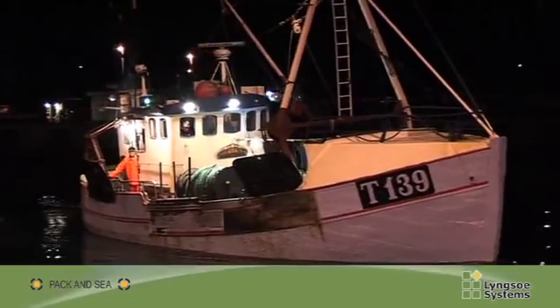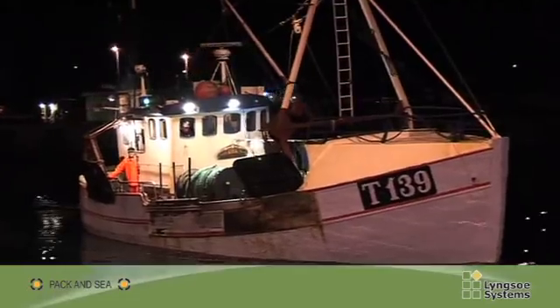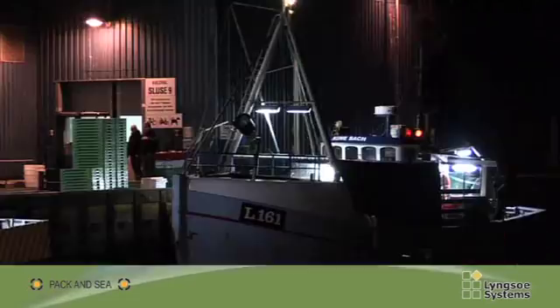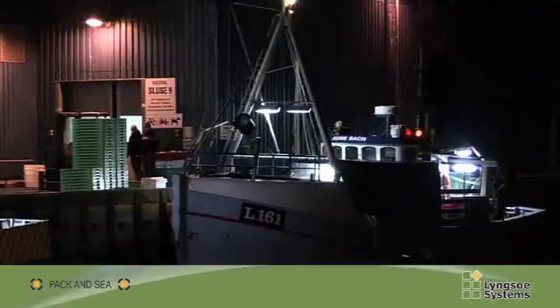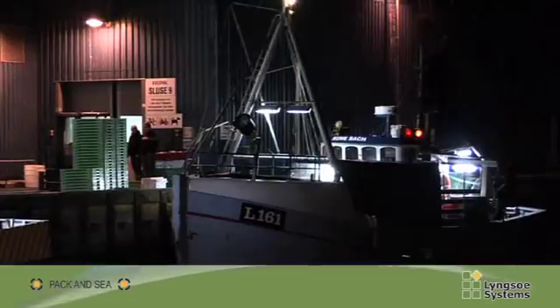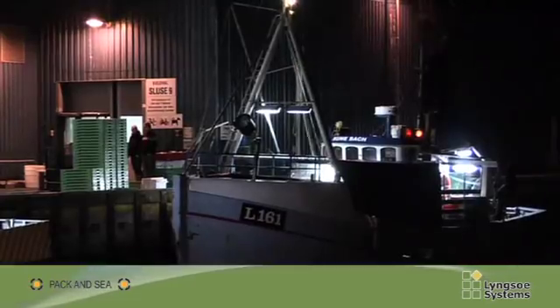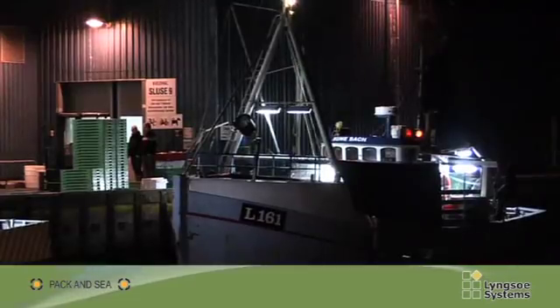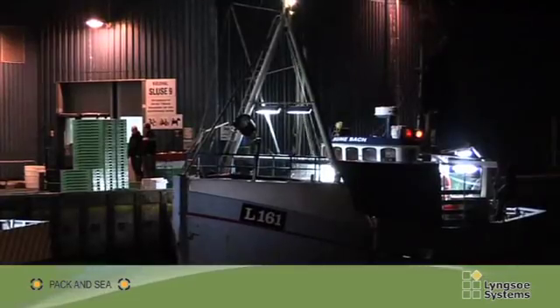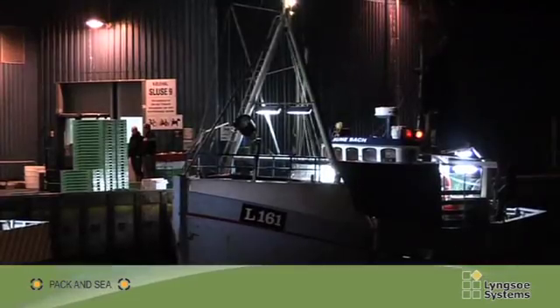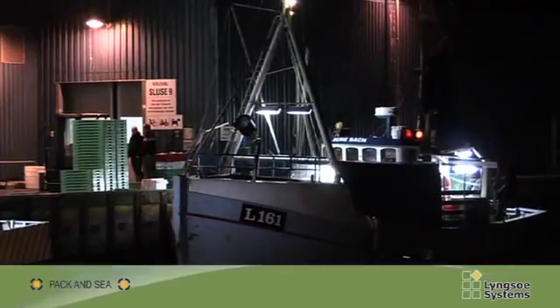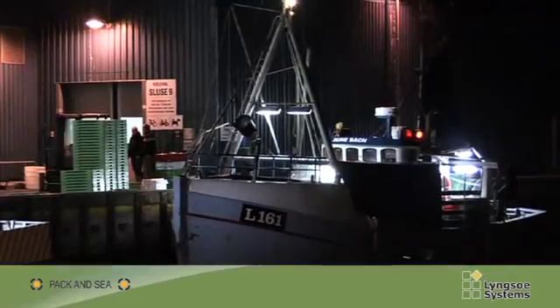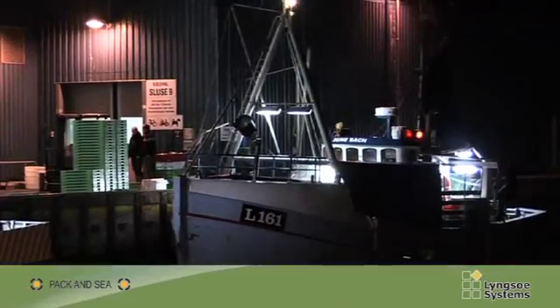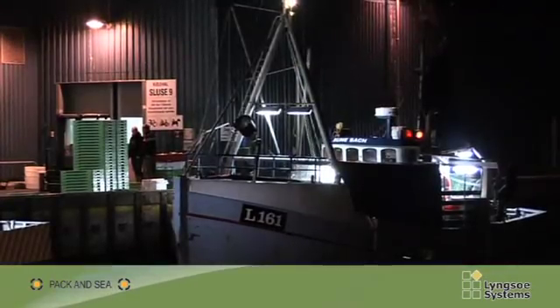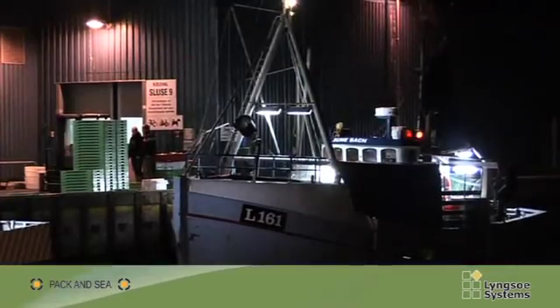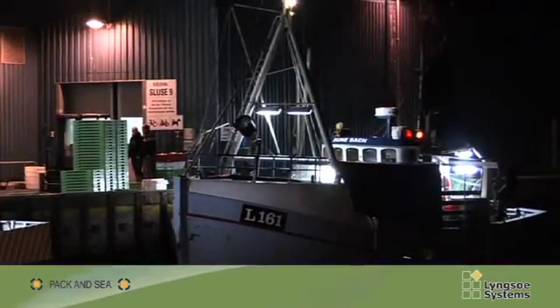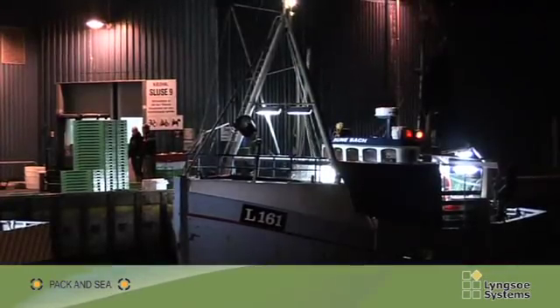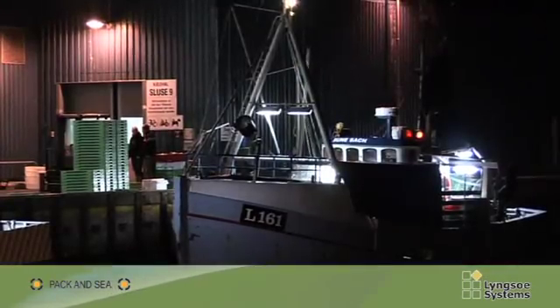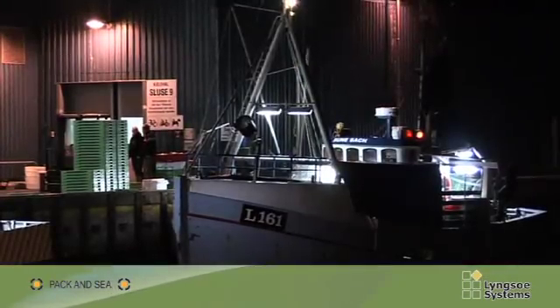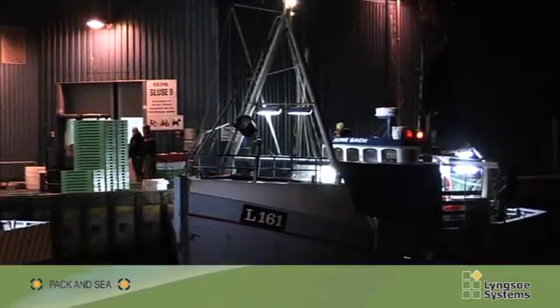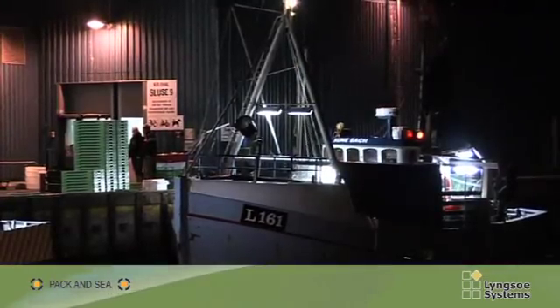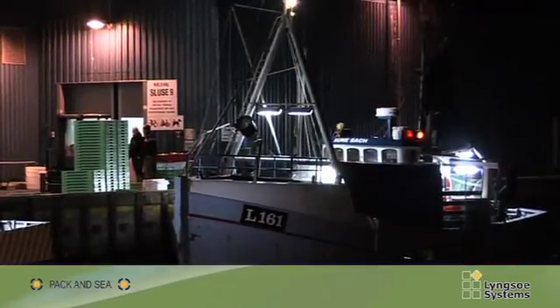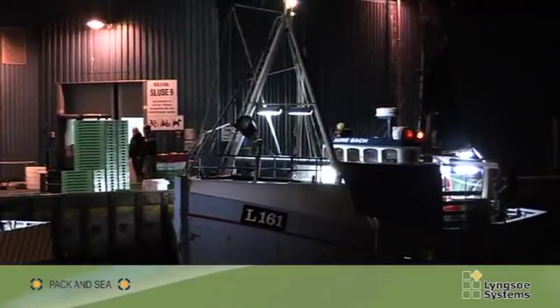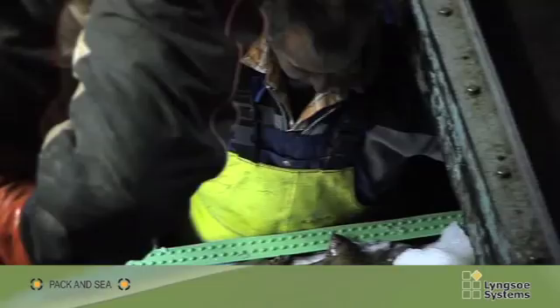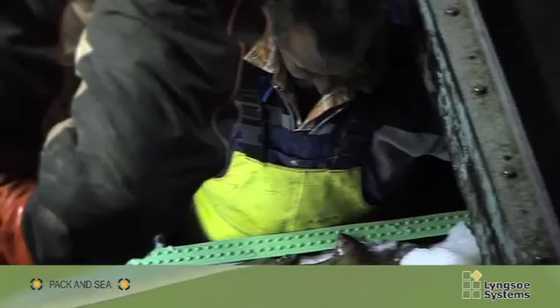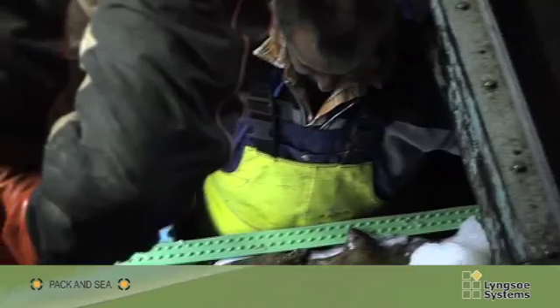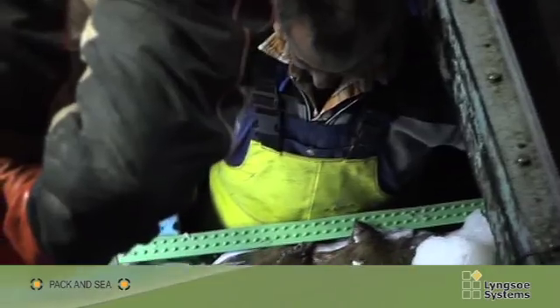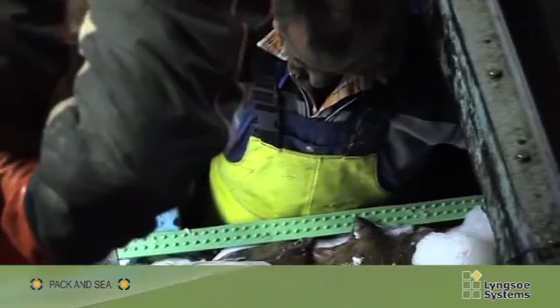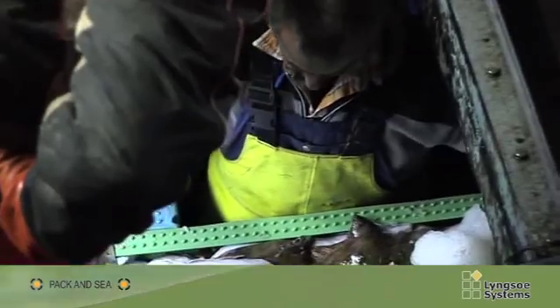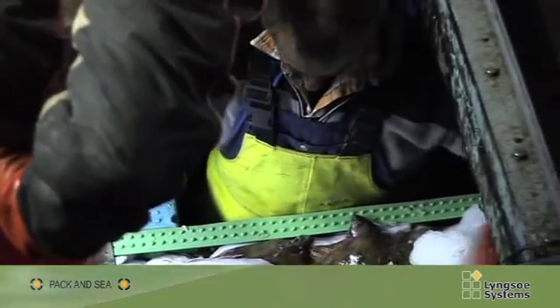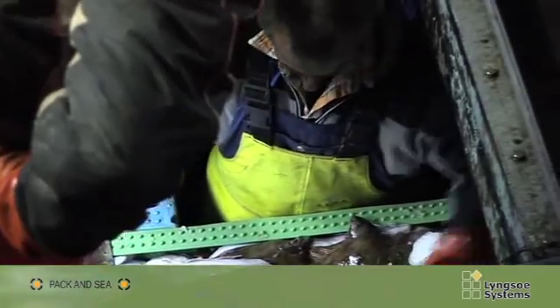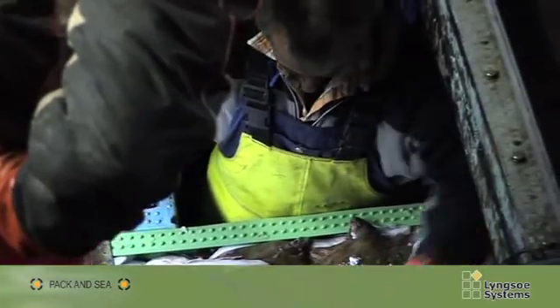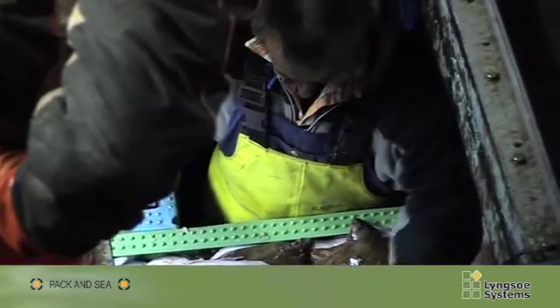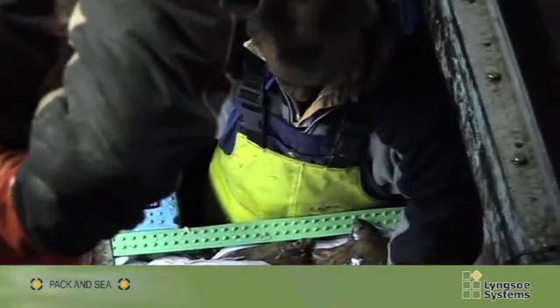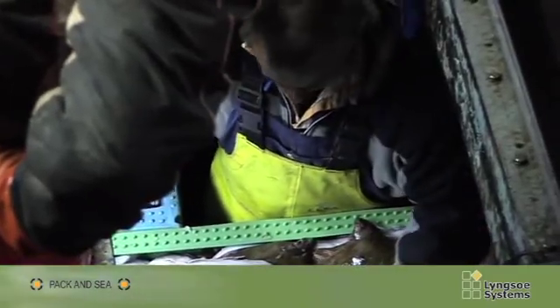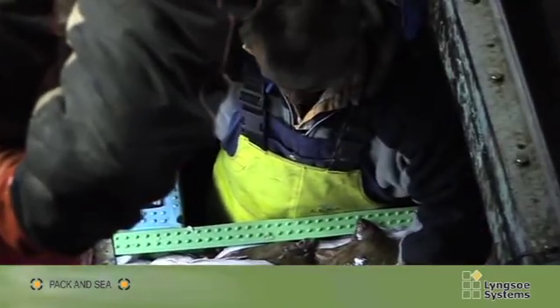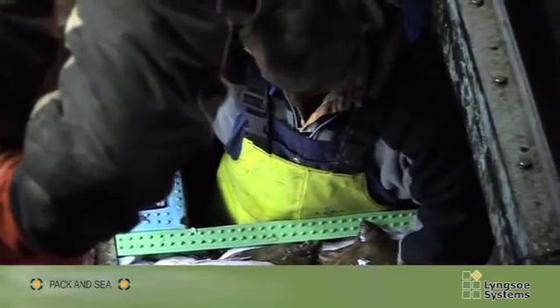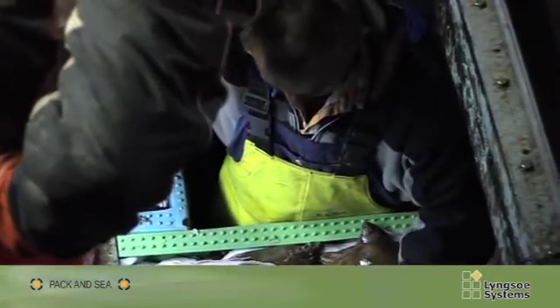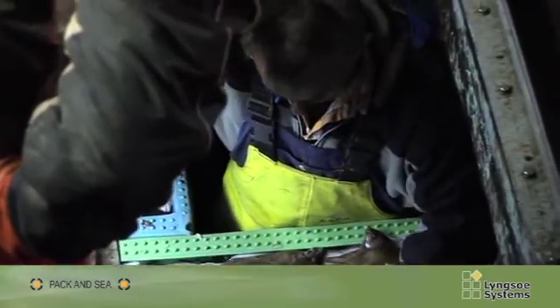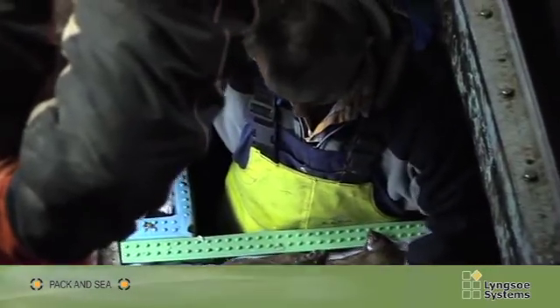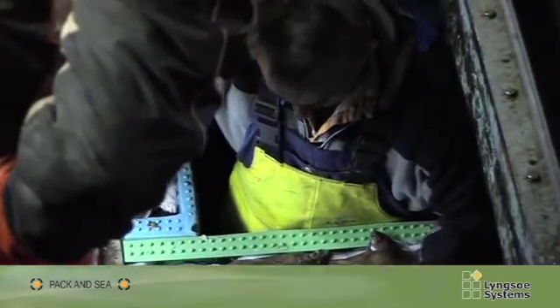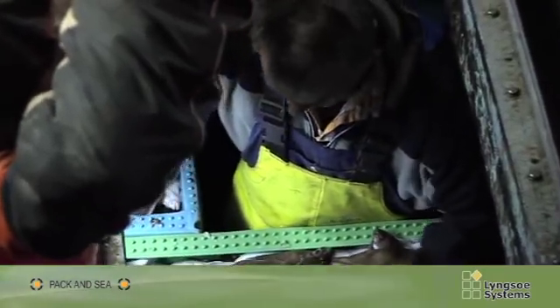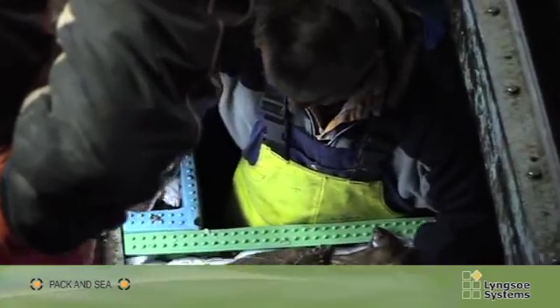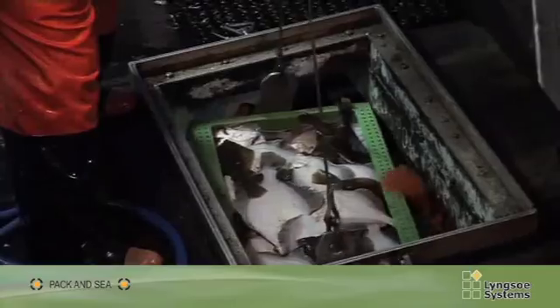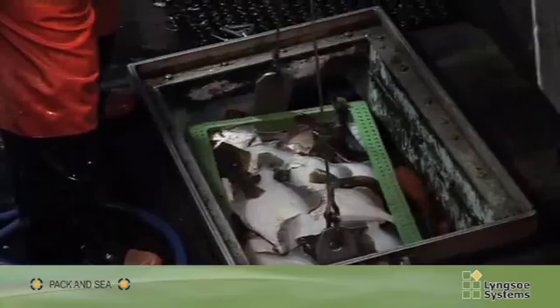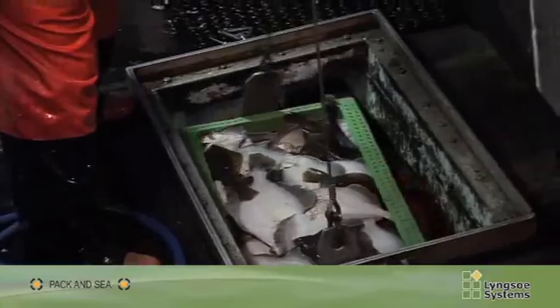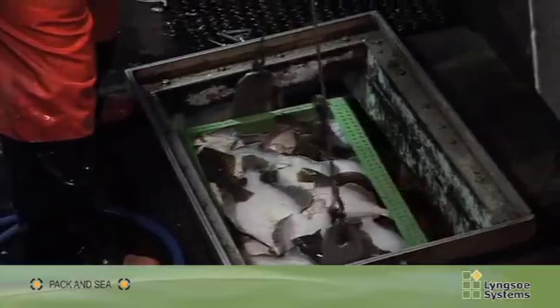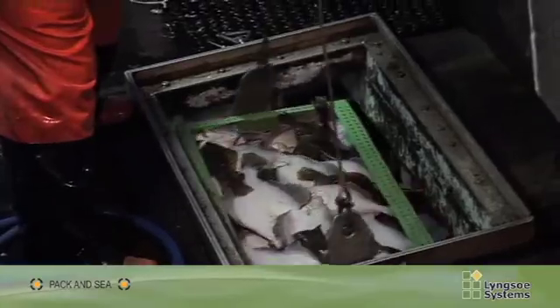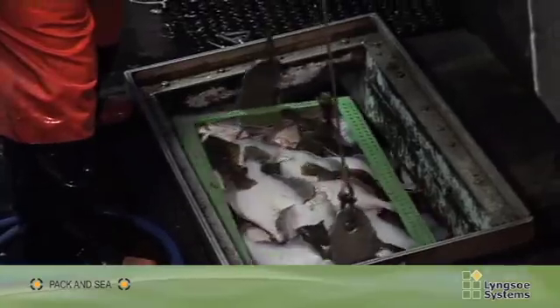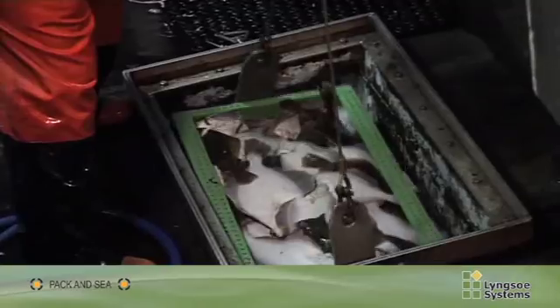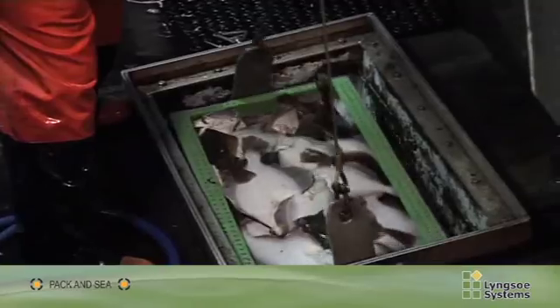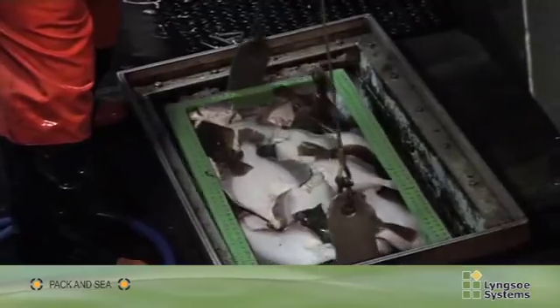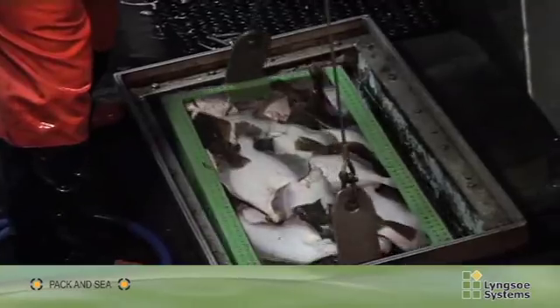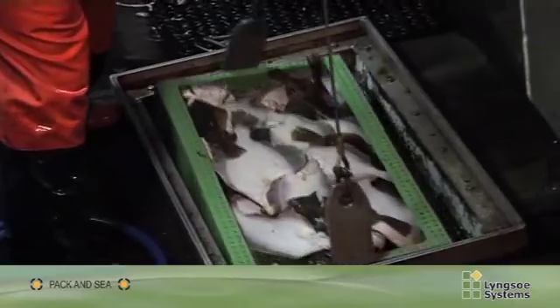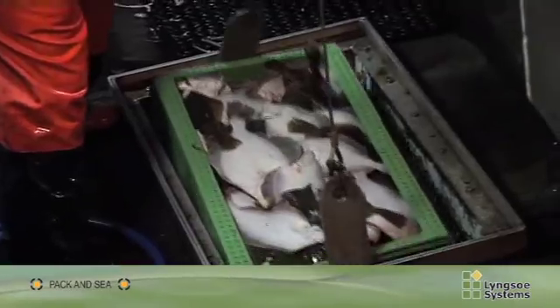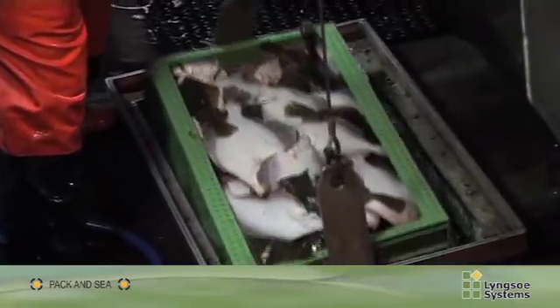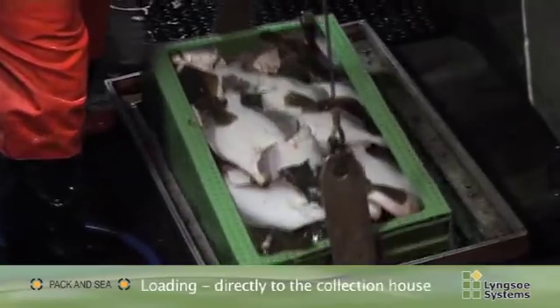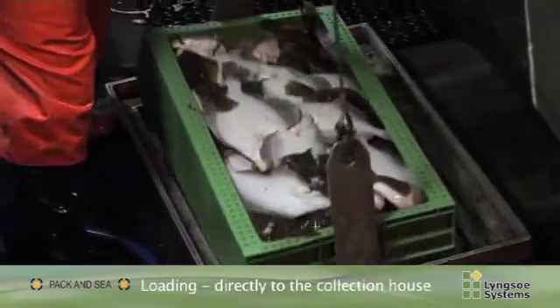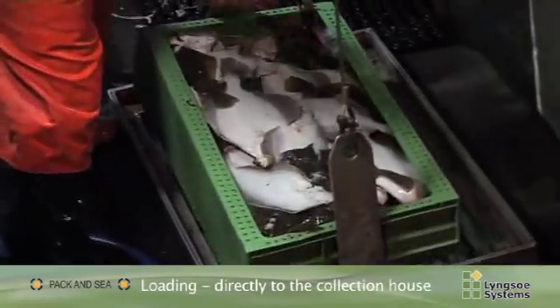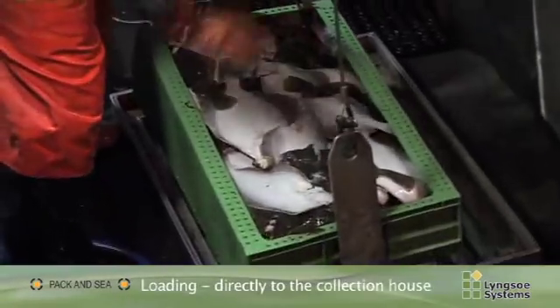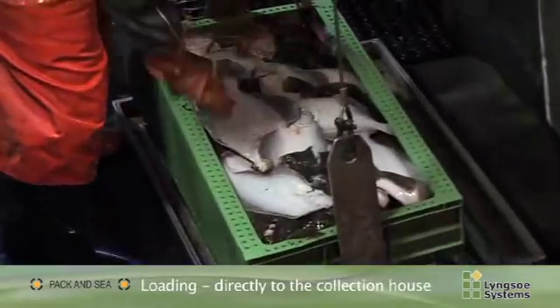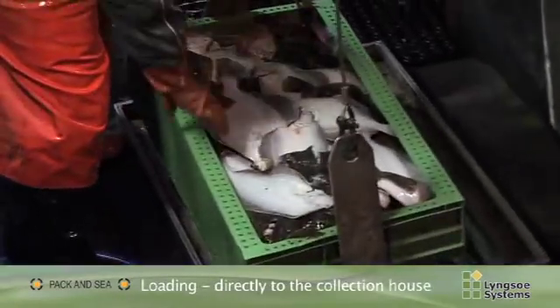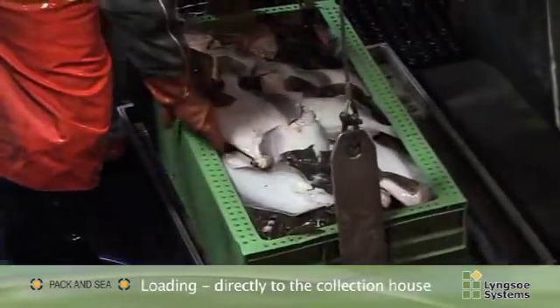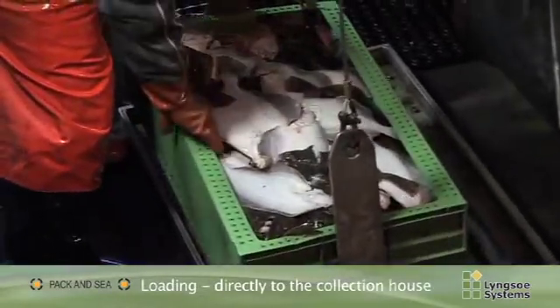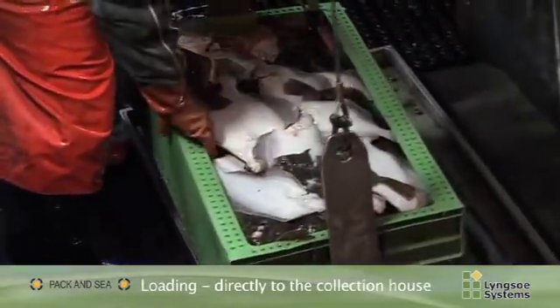The fish crates are loaded from the smaller vessels and a large number of fish crates are transported directly to the collection houses for sorting.